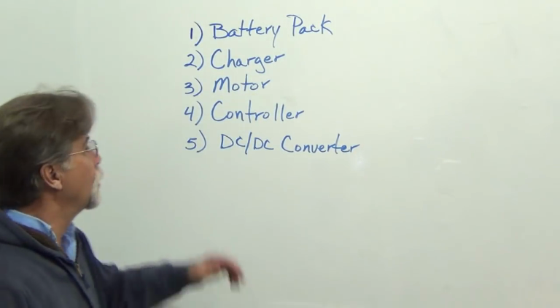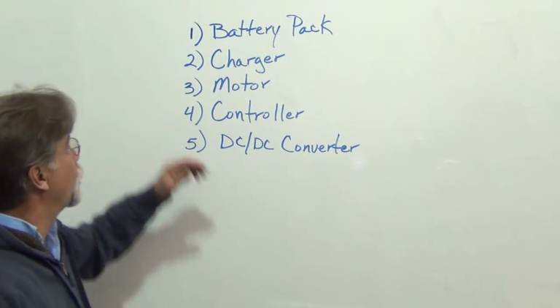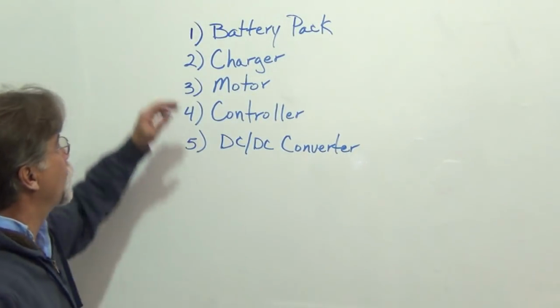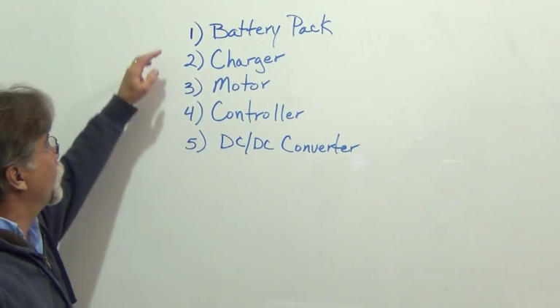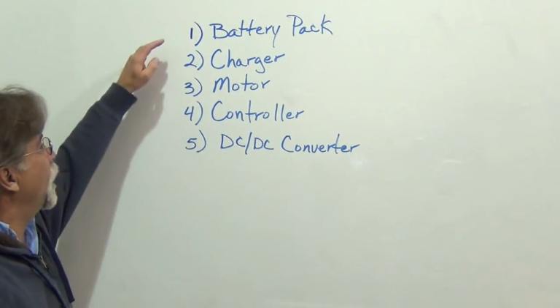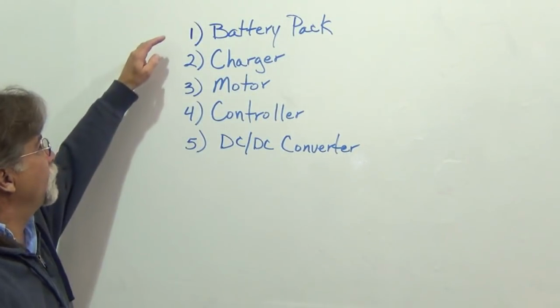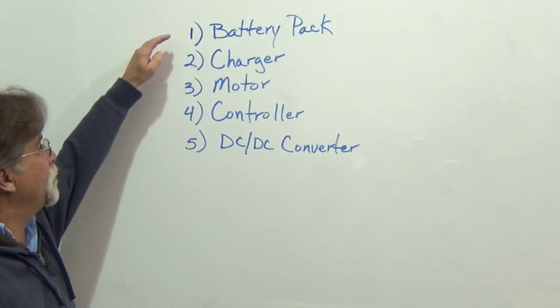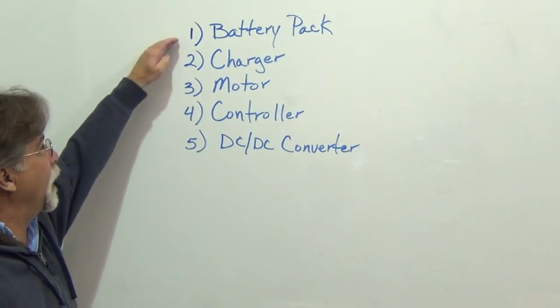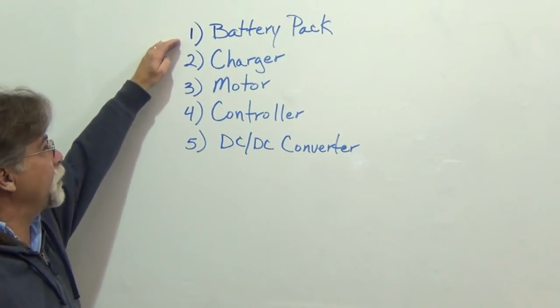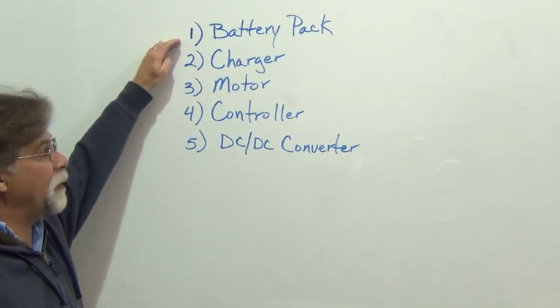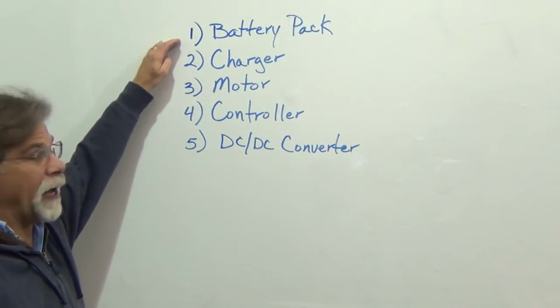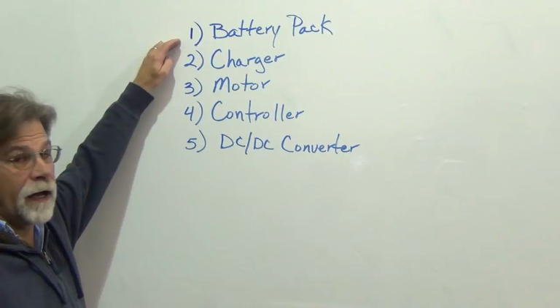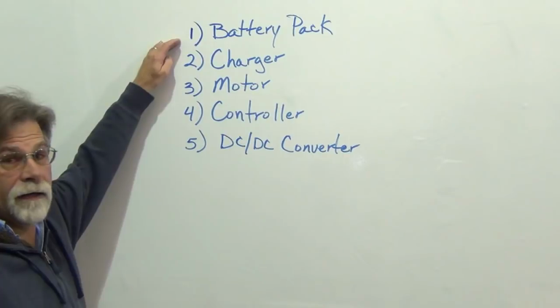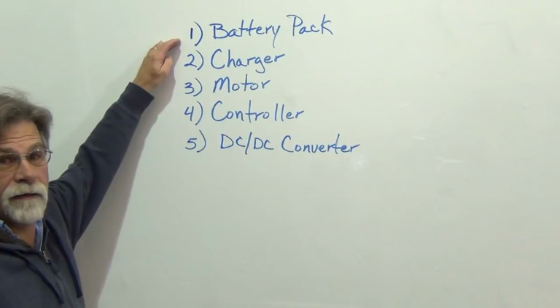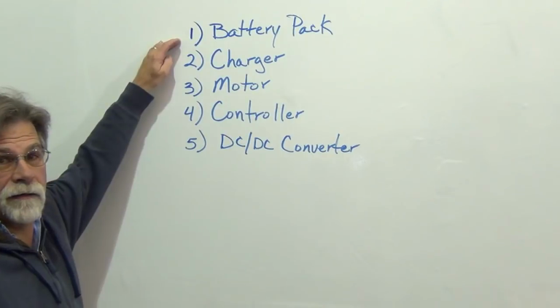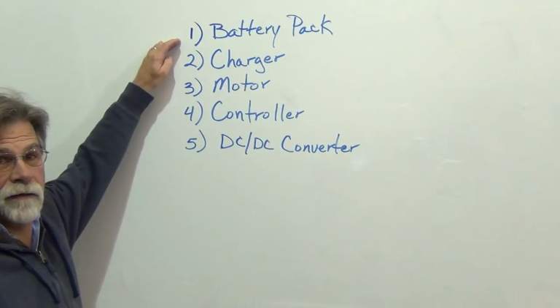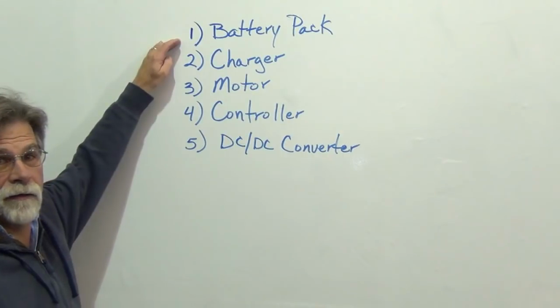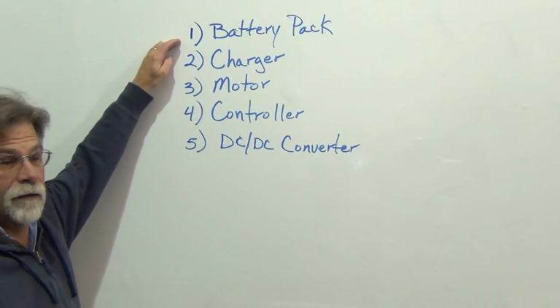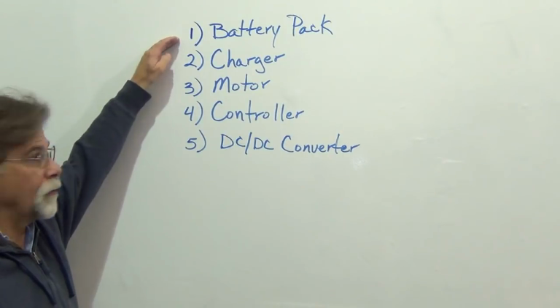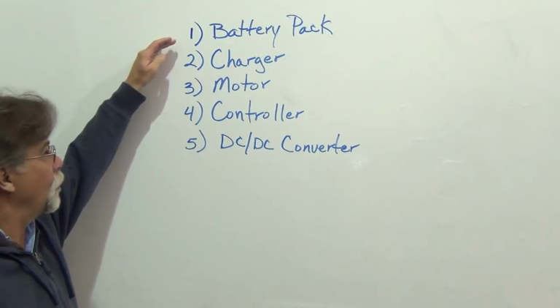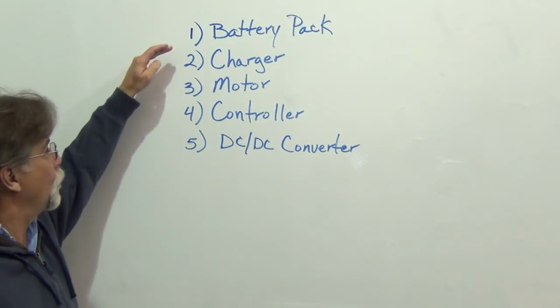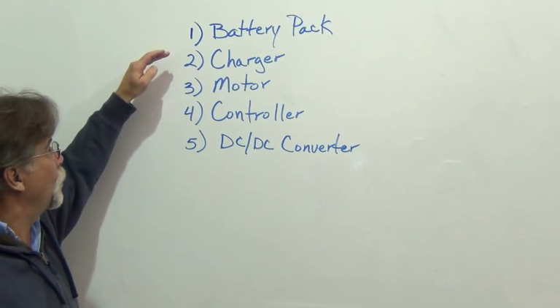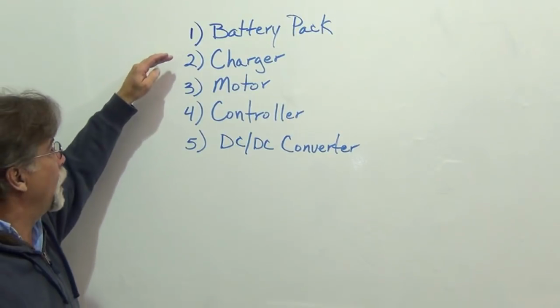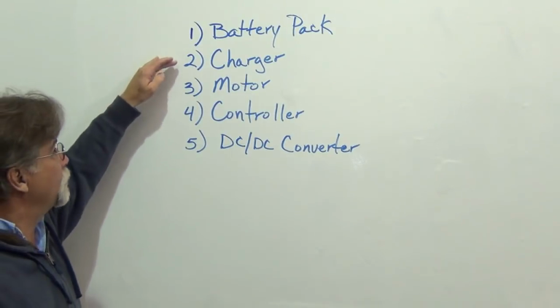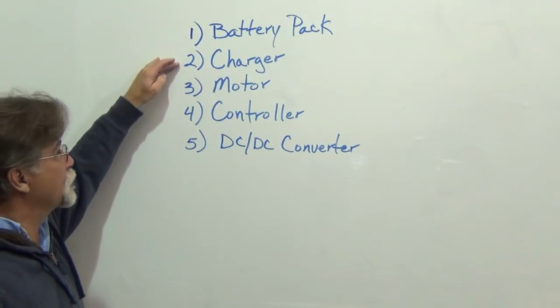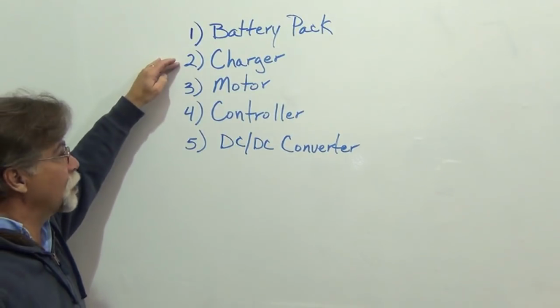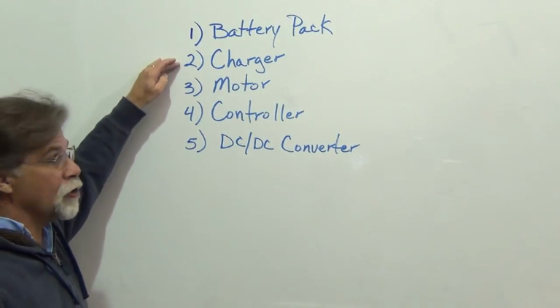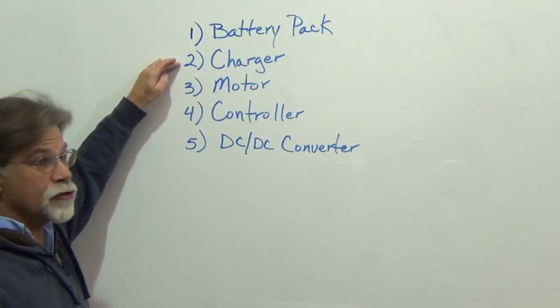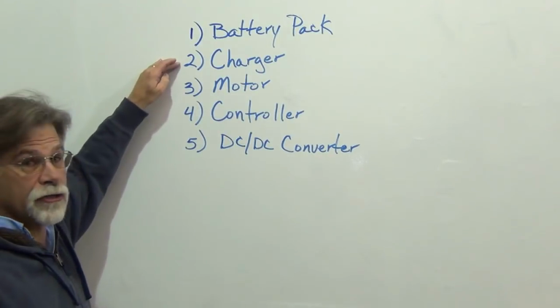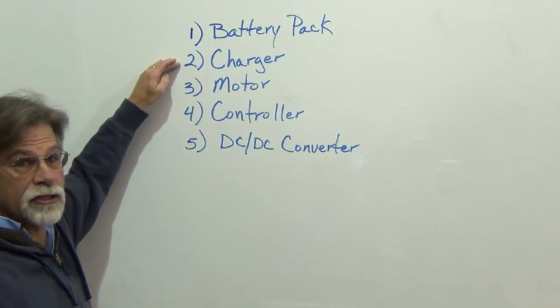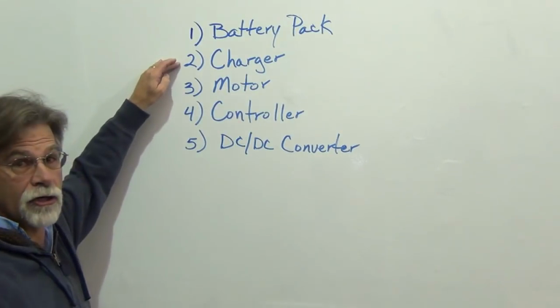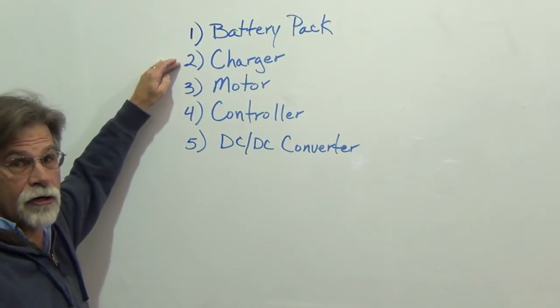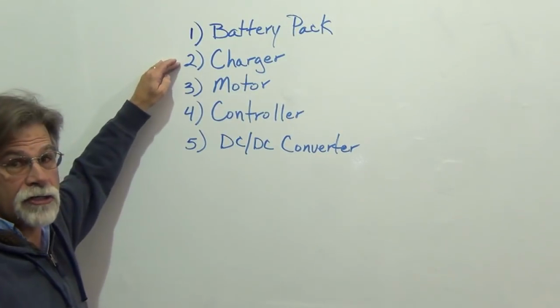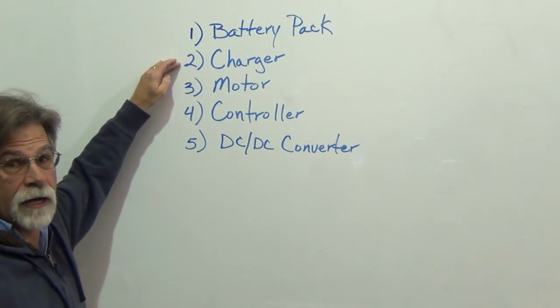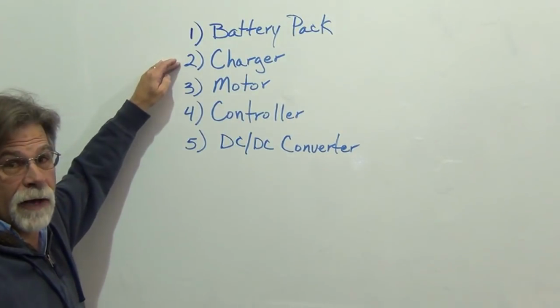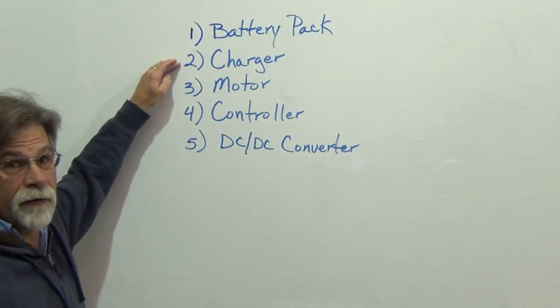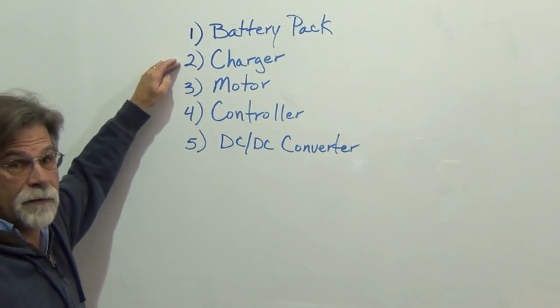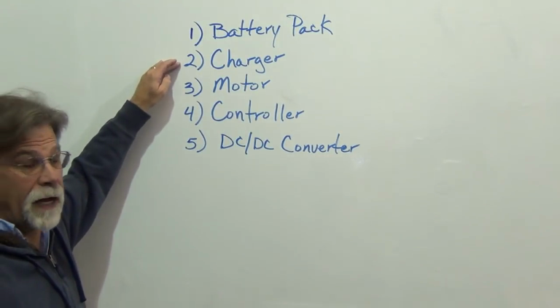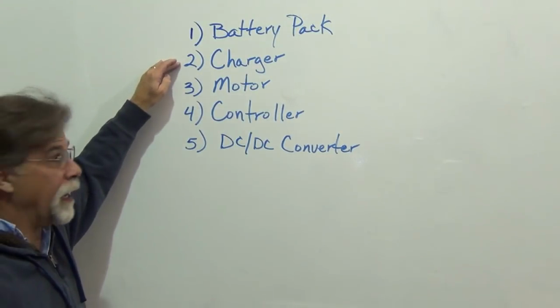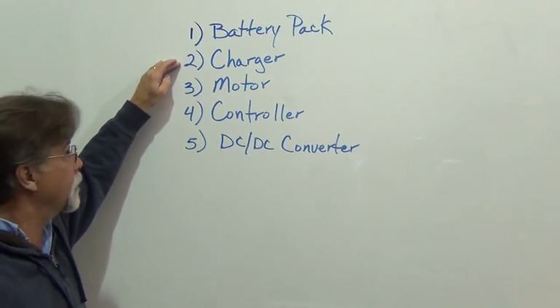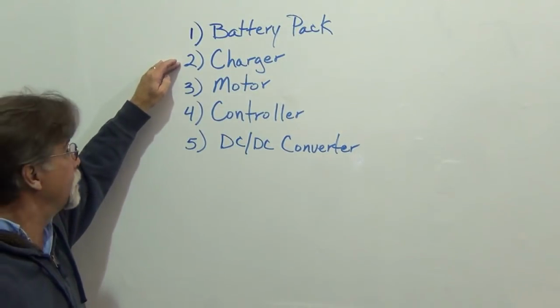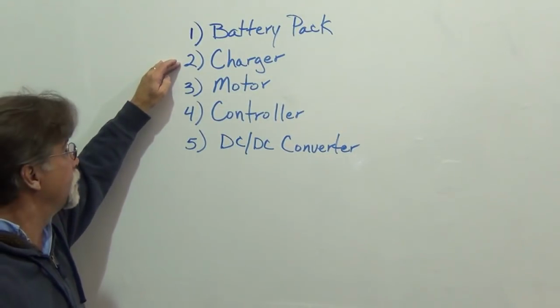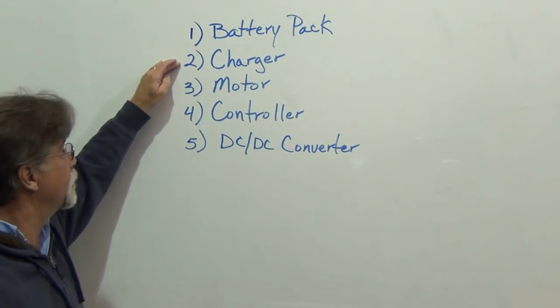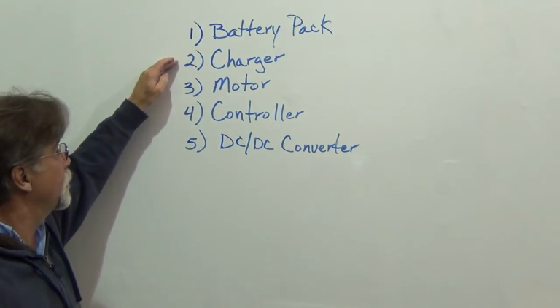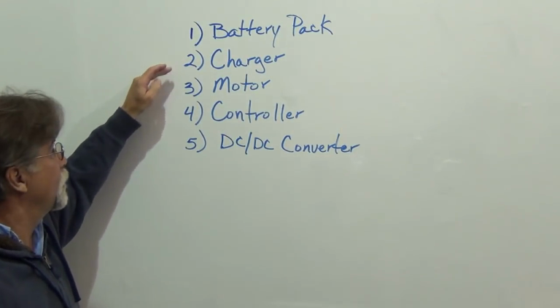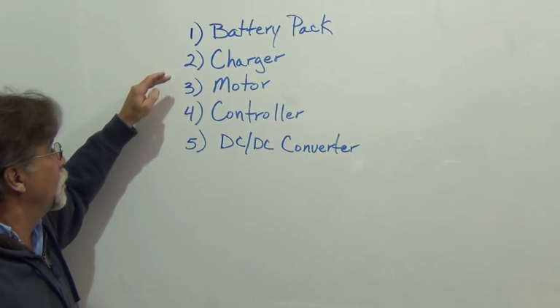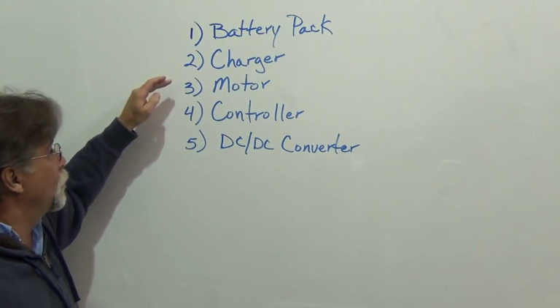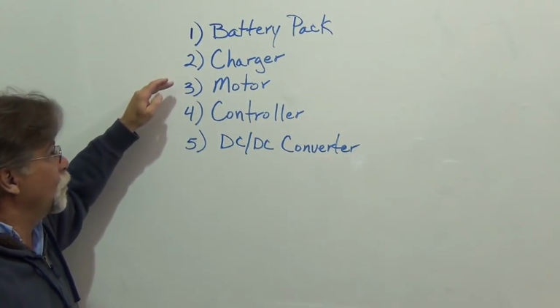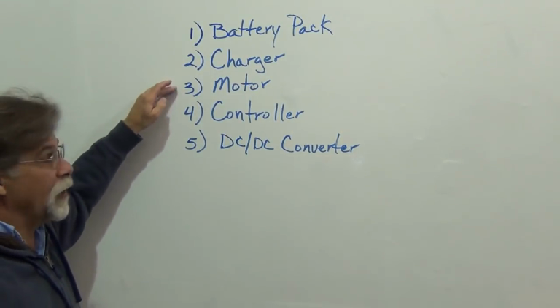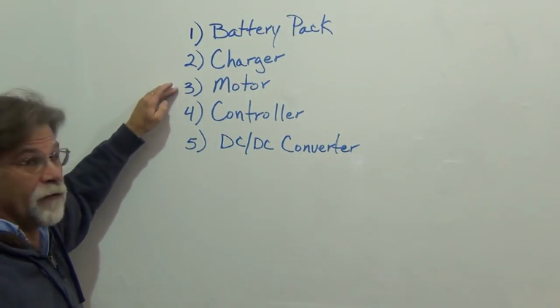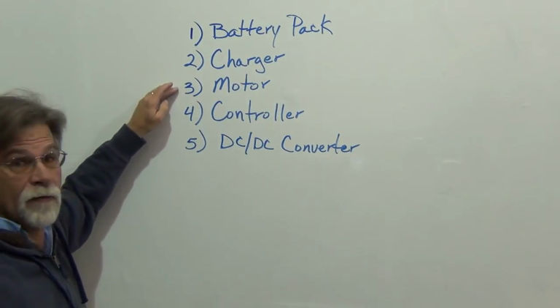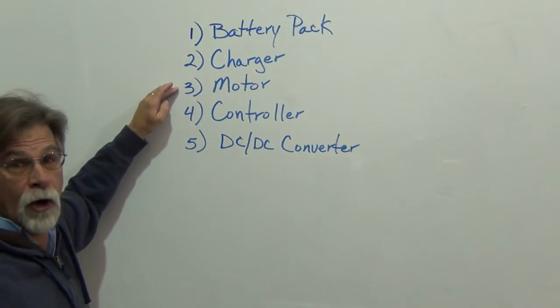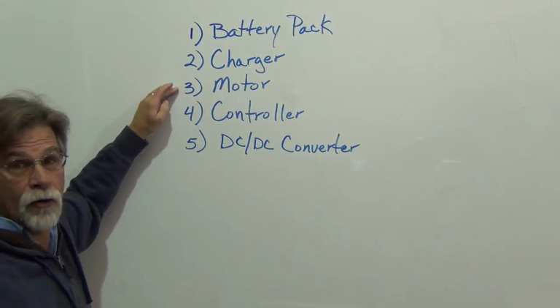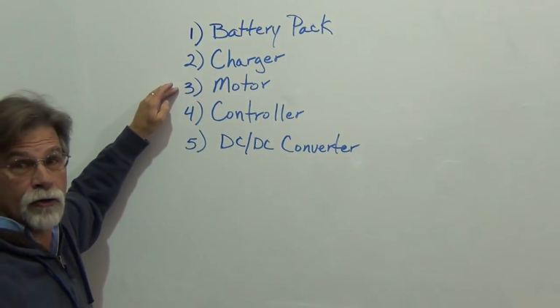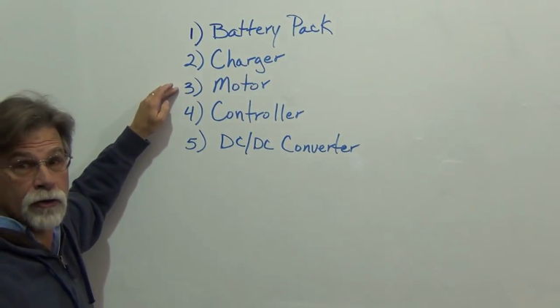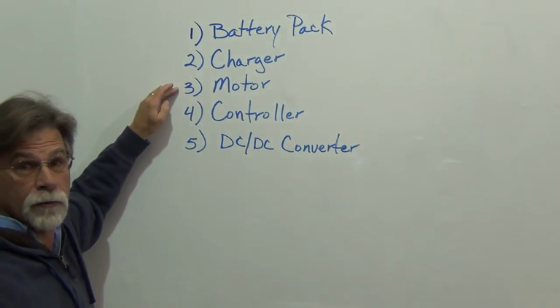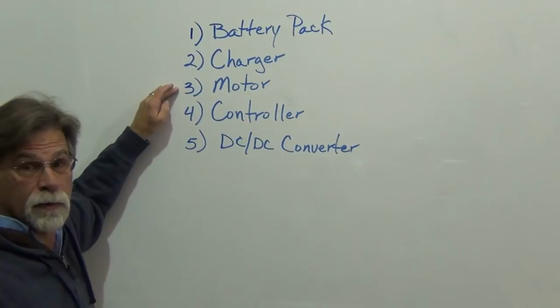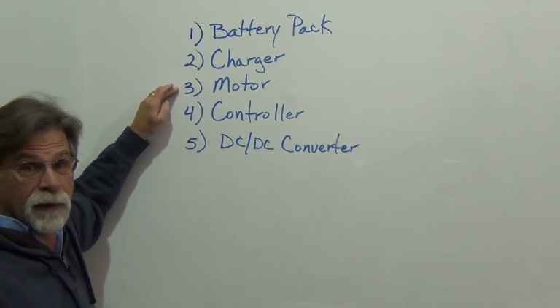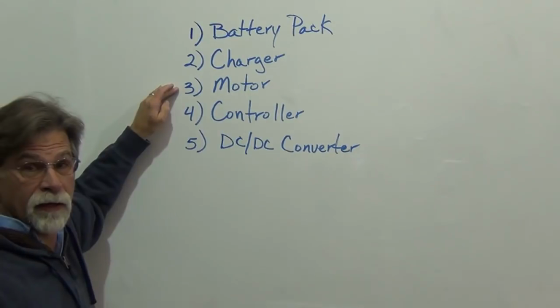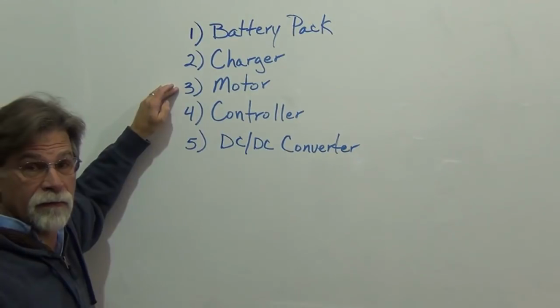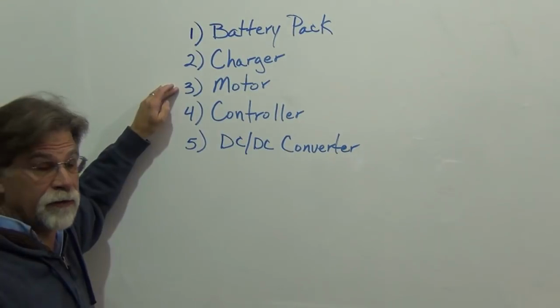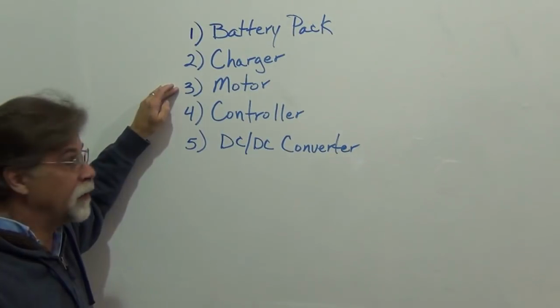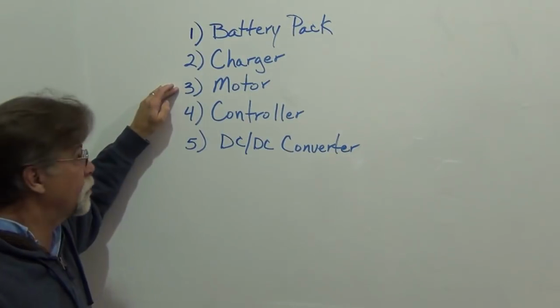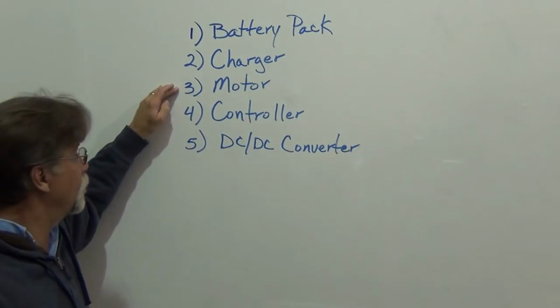We have a battery pack, we have a charger to charge that battery pack, and we have a motor to propel the vehicle.